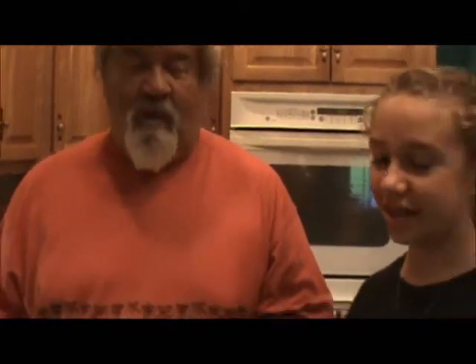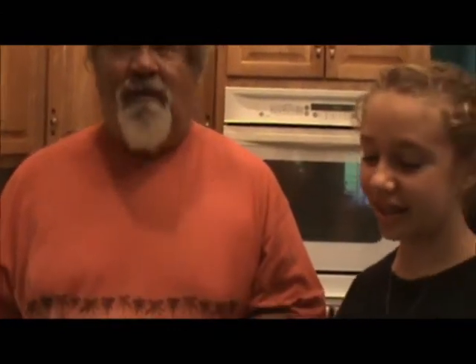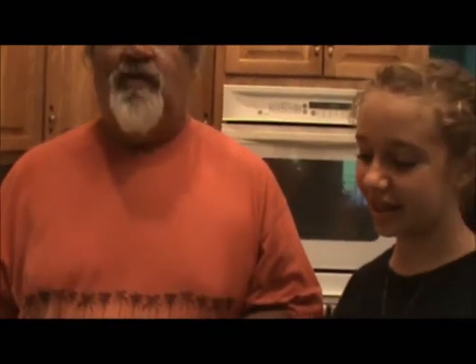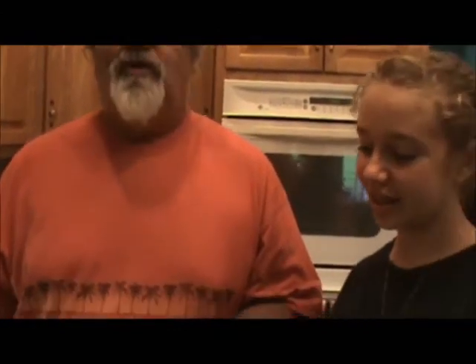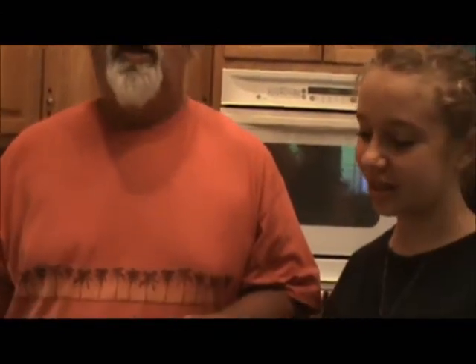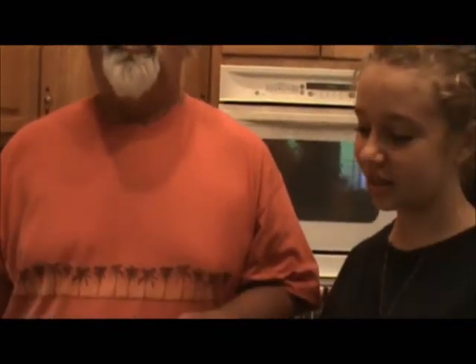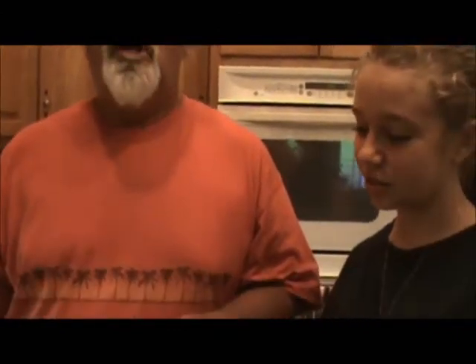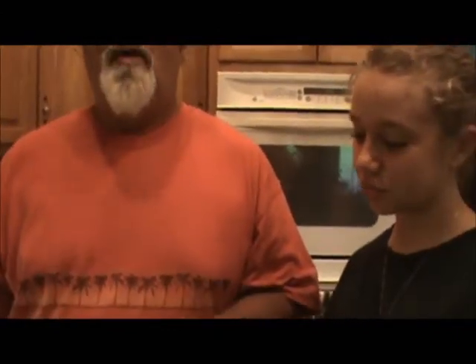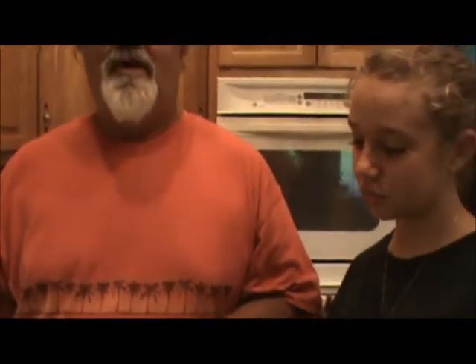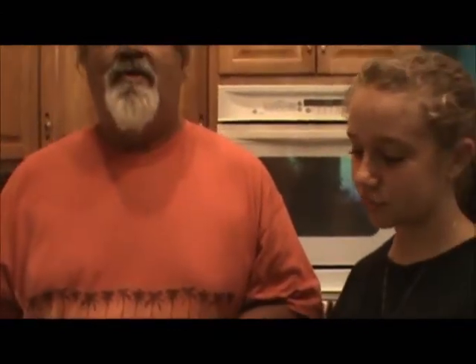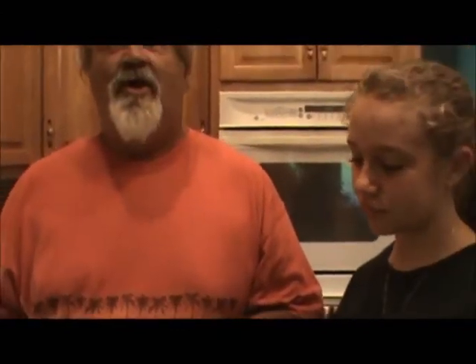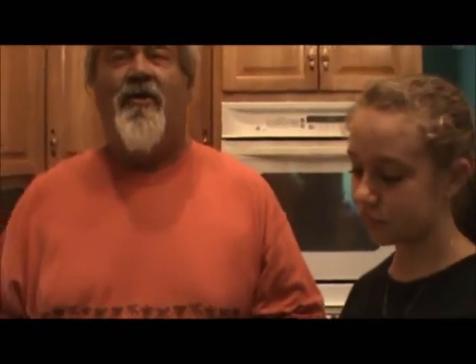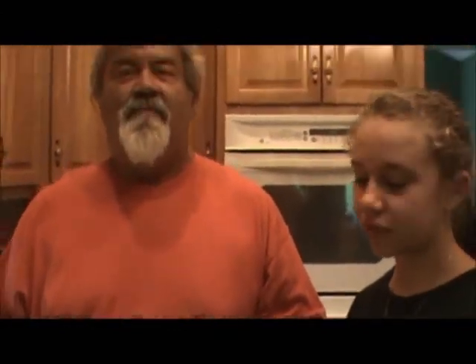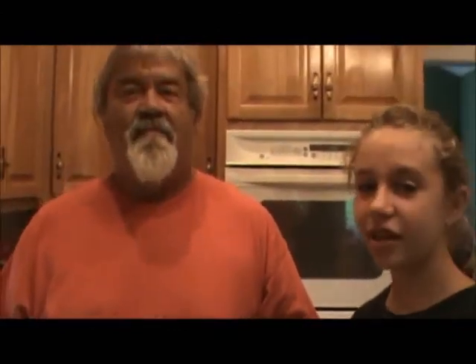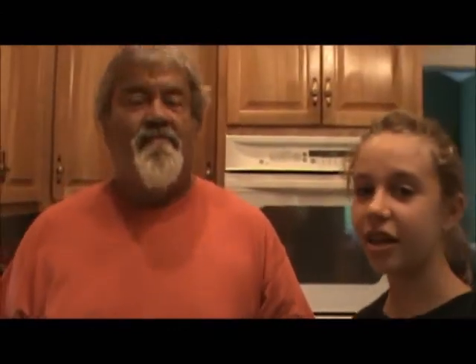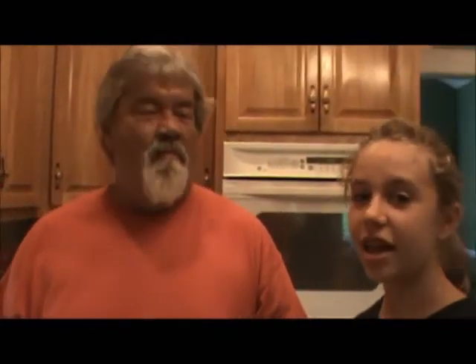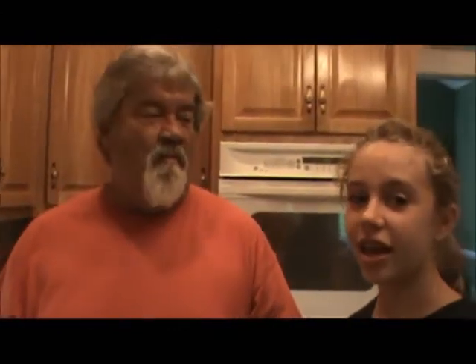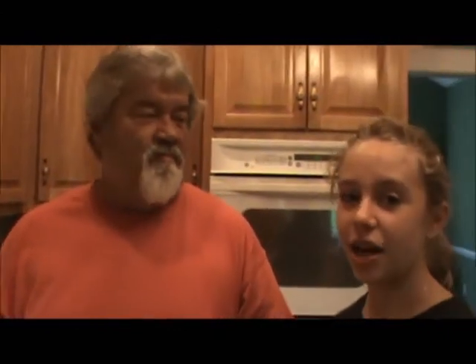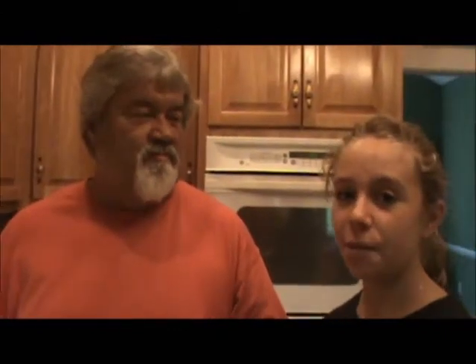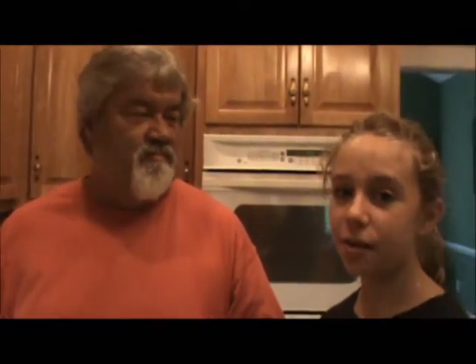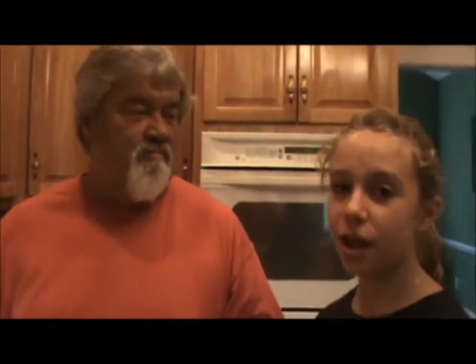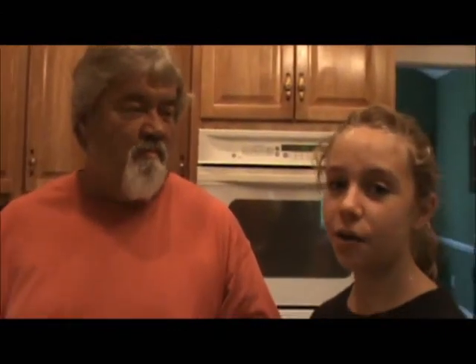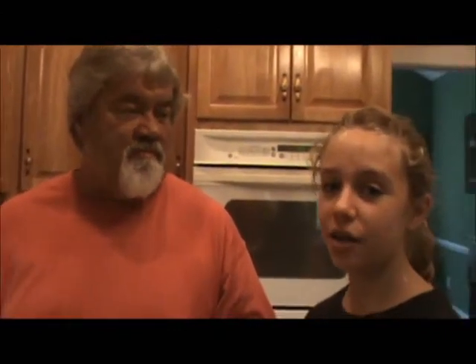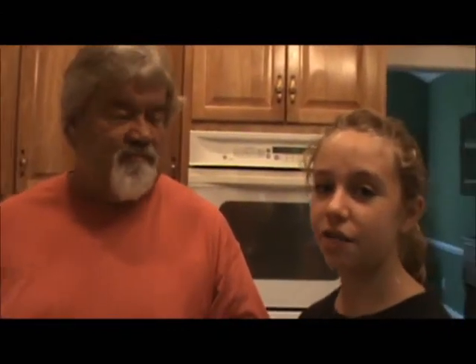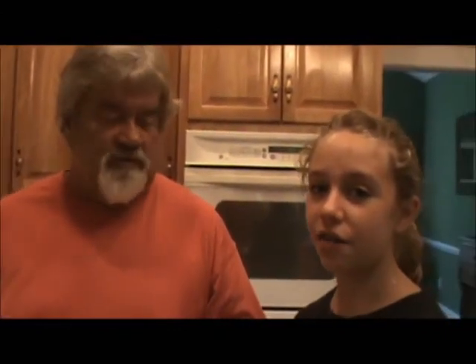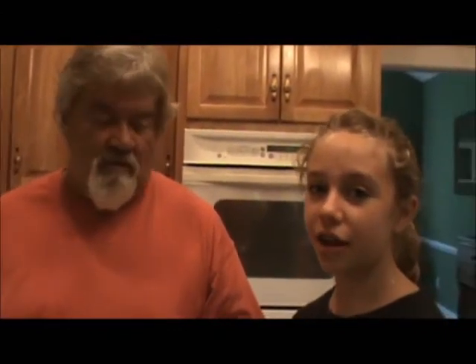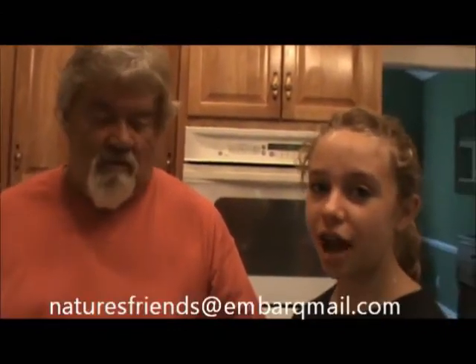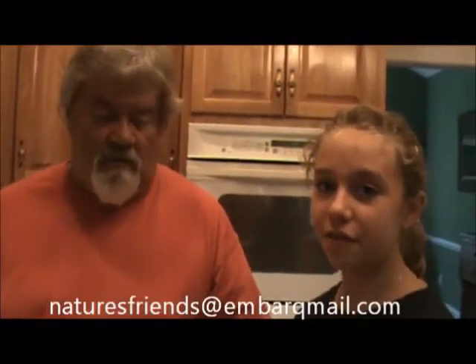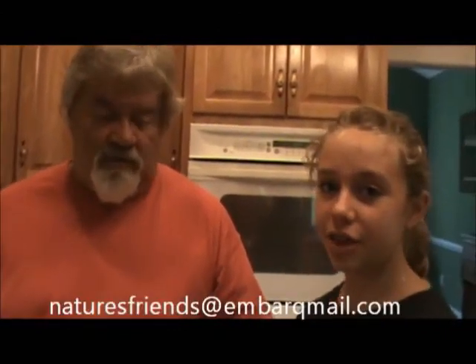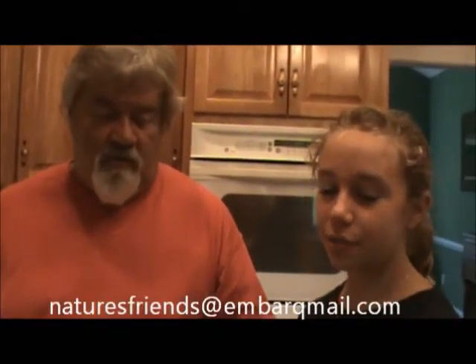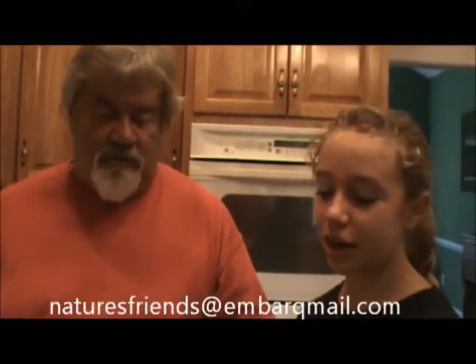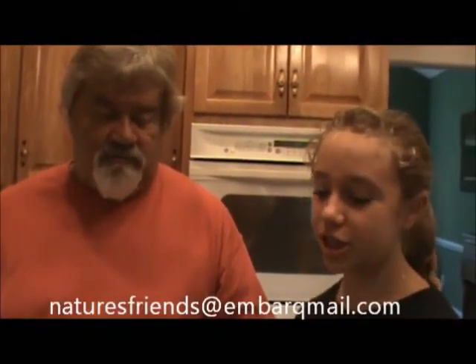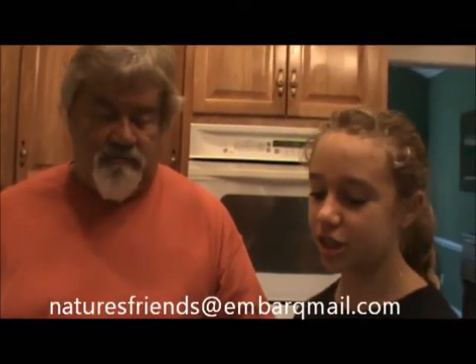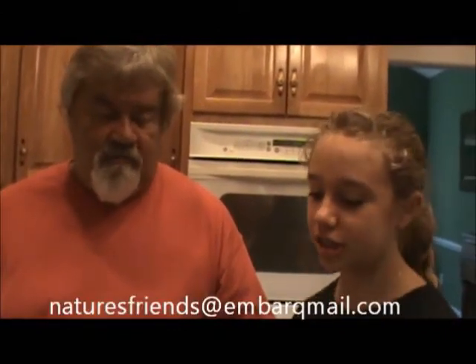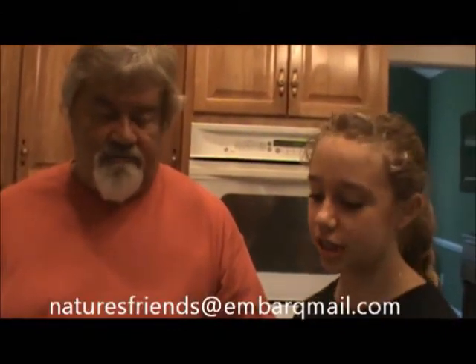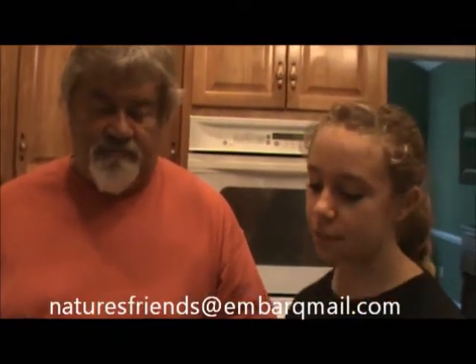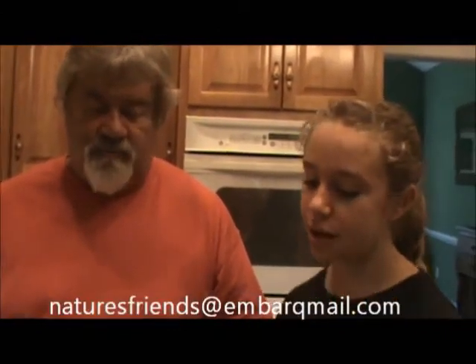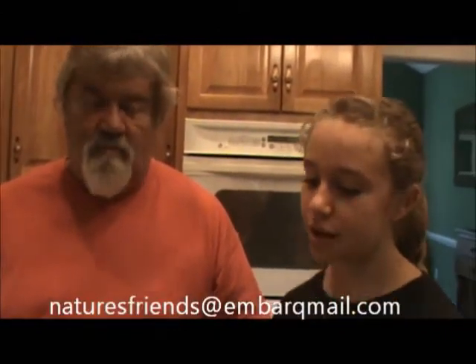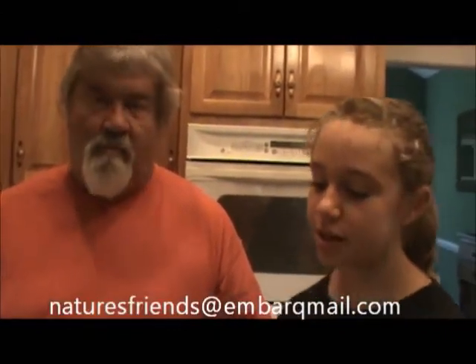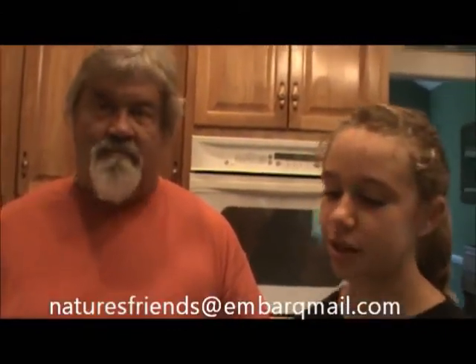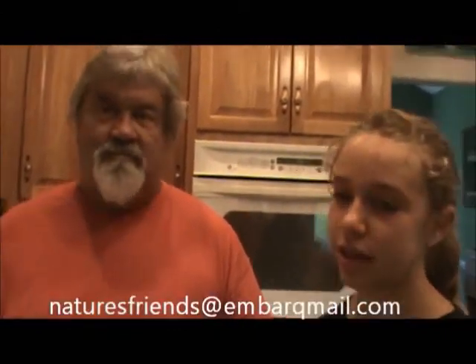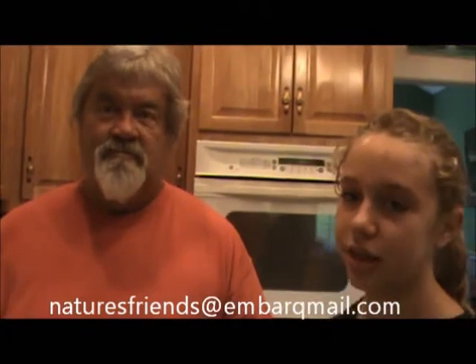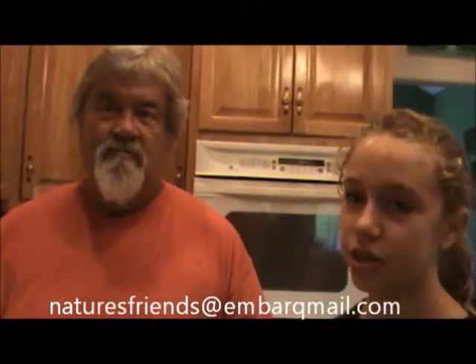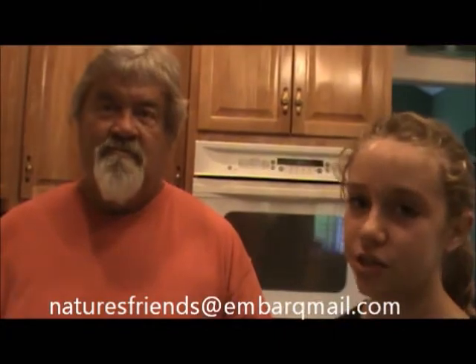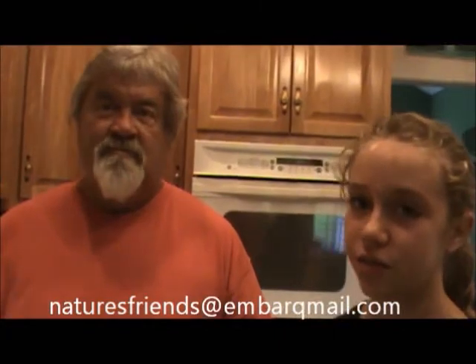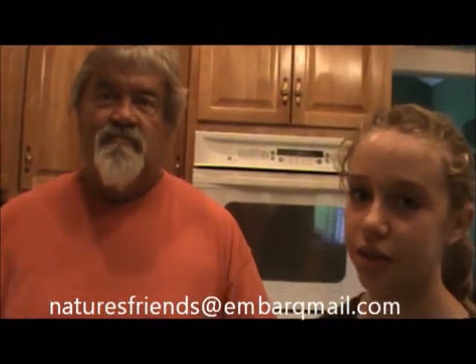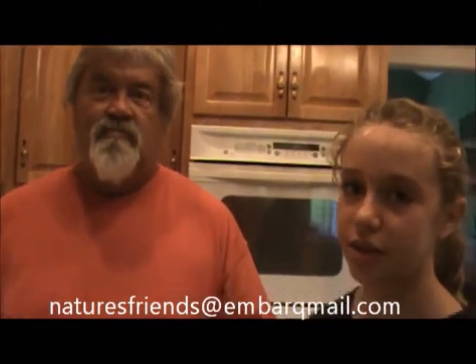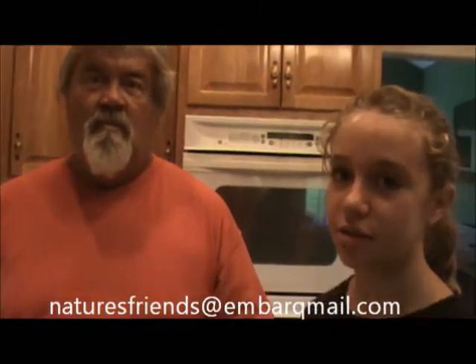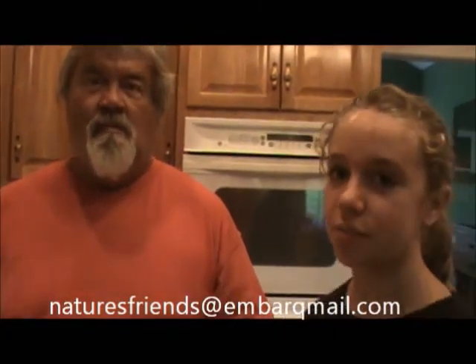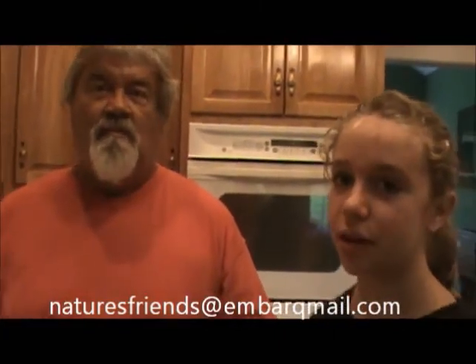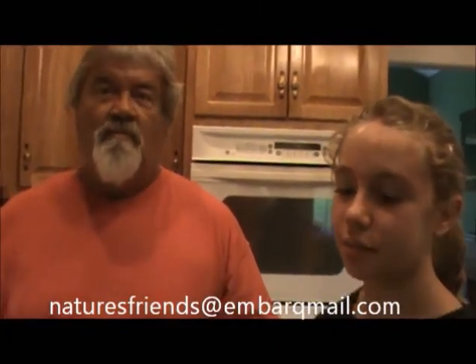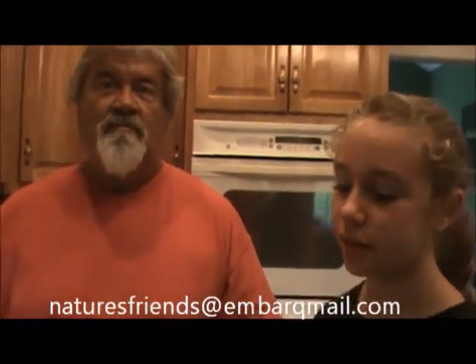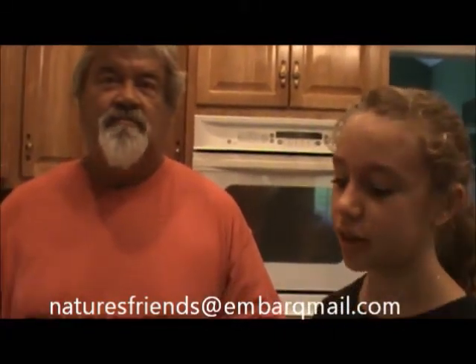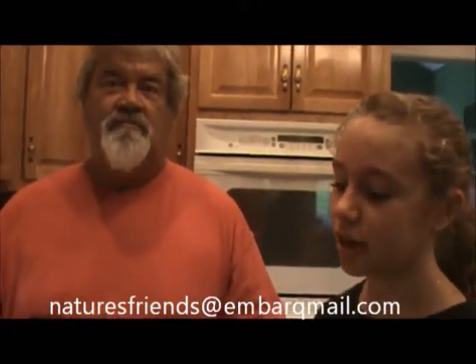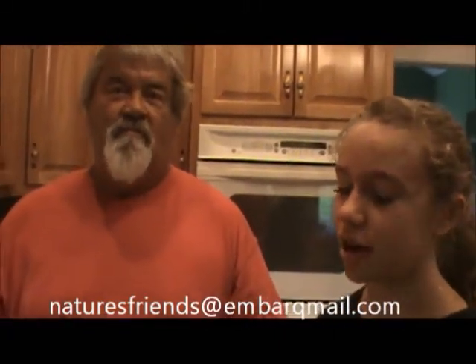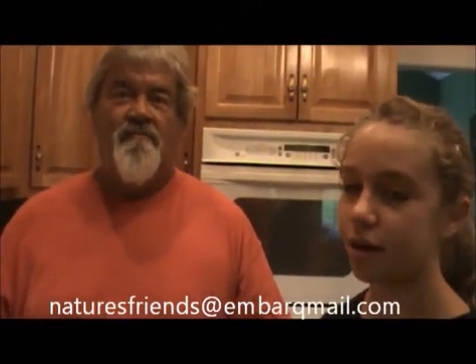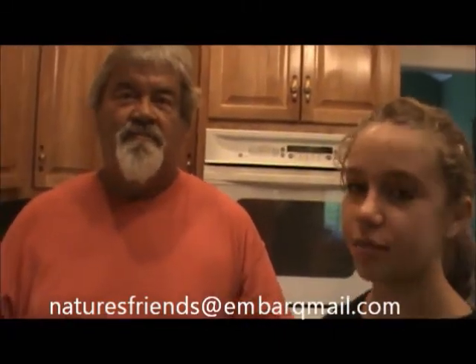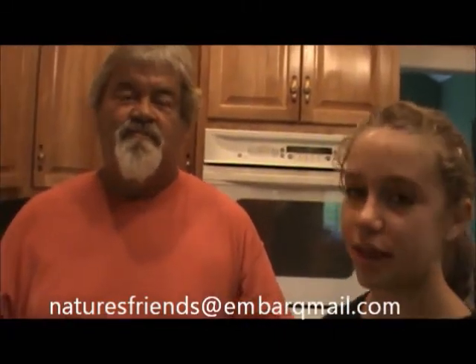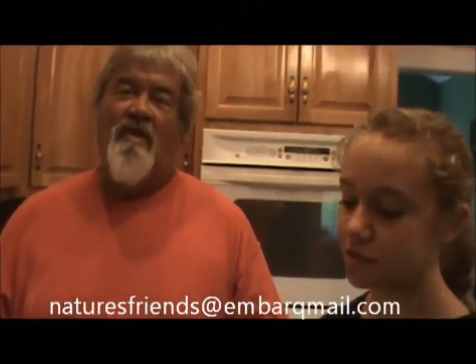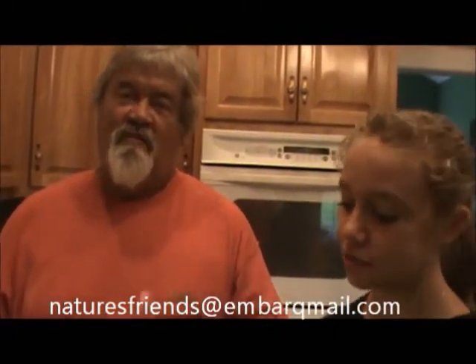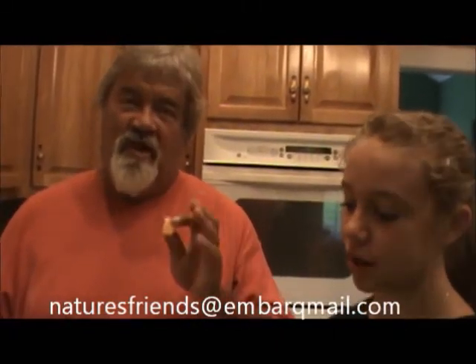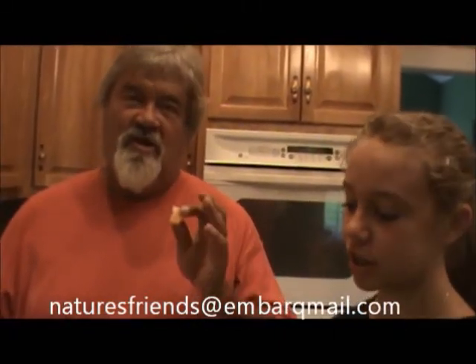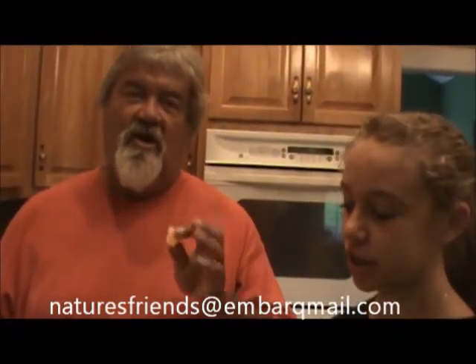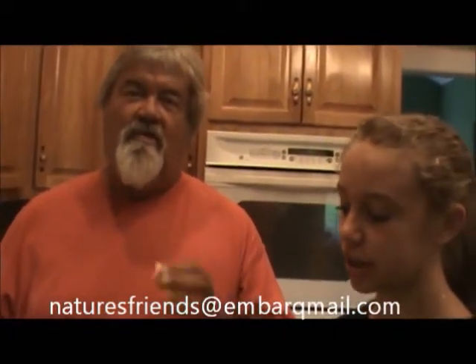Until next time, I'm Harold and I'm Chloe. If you ever have any questions, email us at naturesfriendsandembarkmeal.com. Thanks for watching, thank y'all.